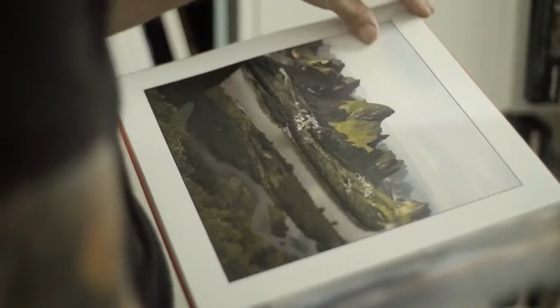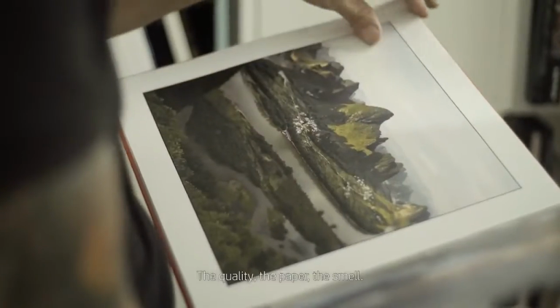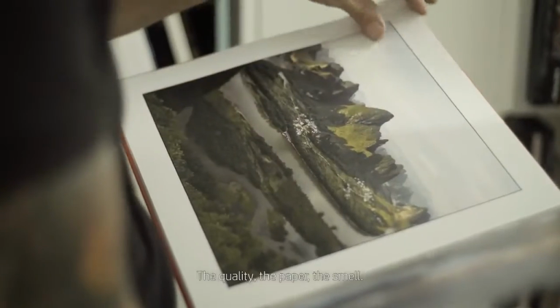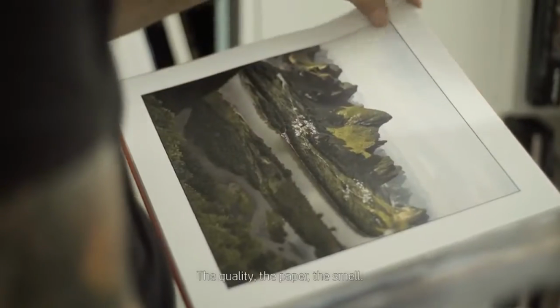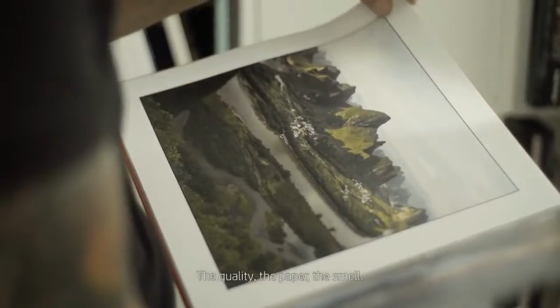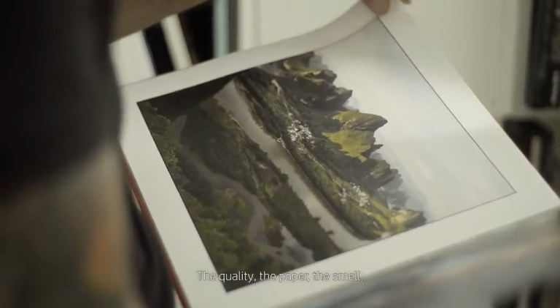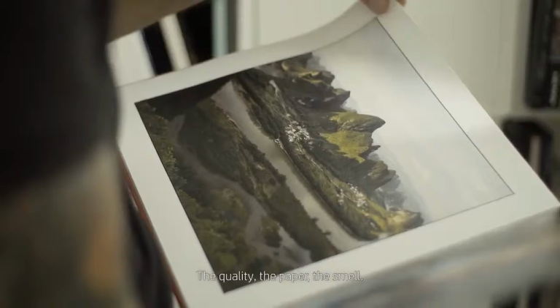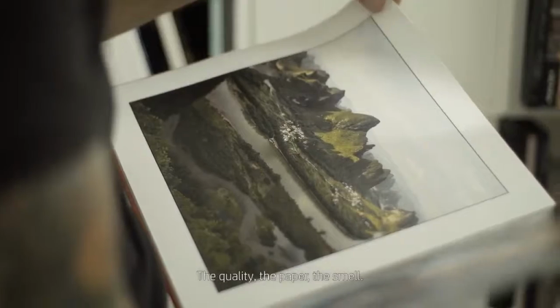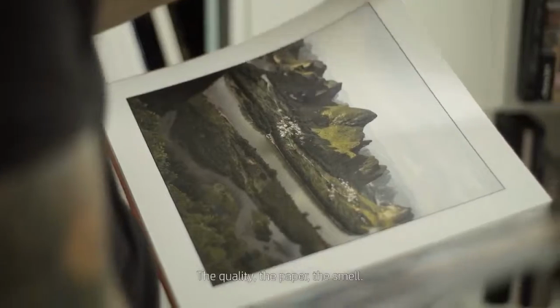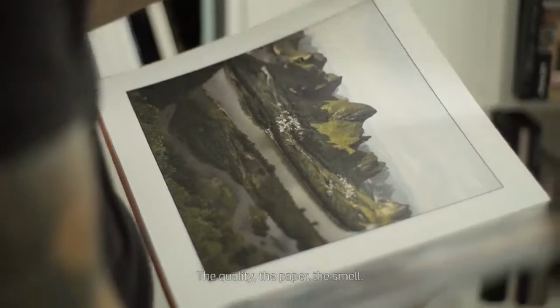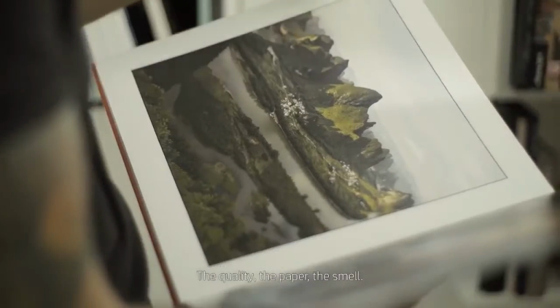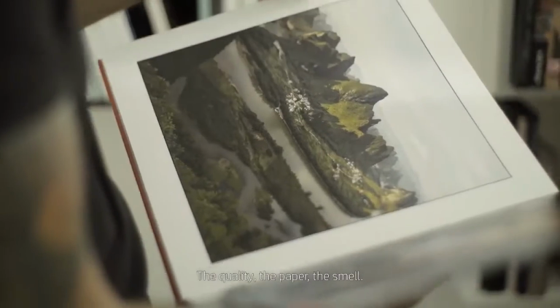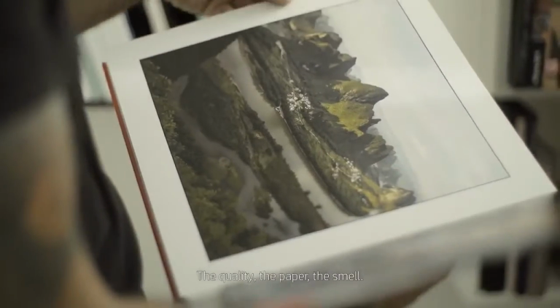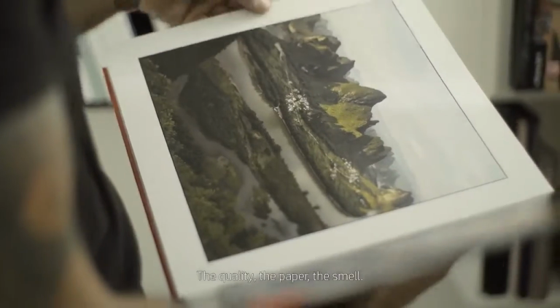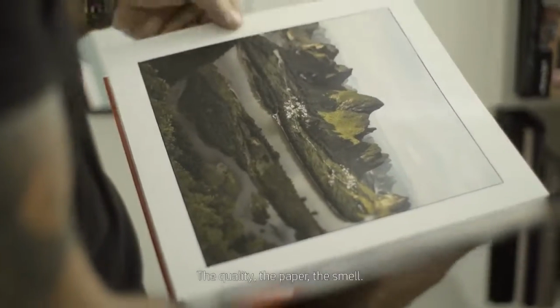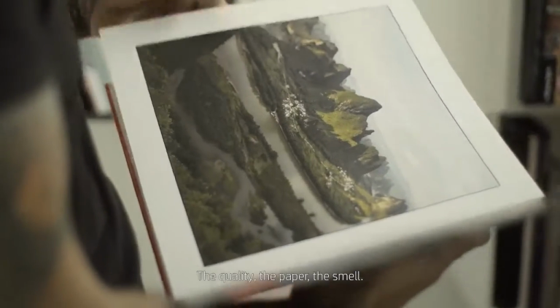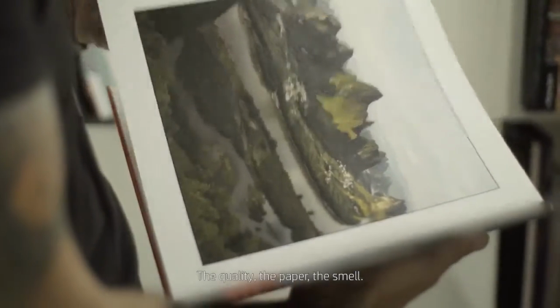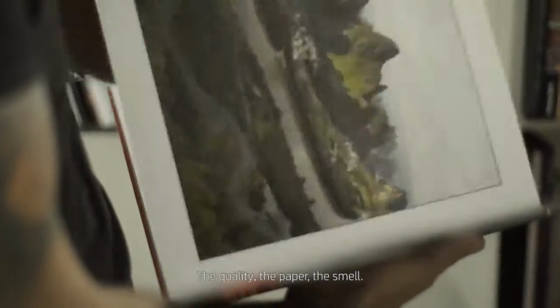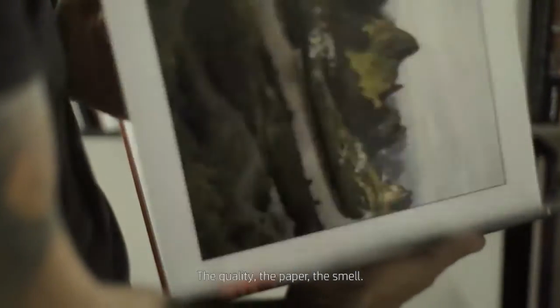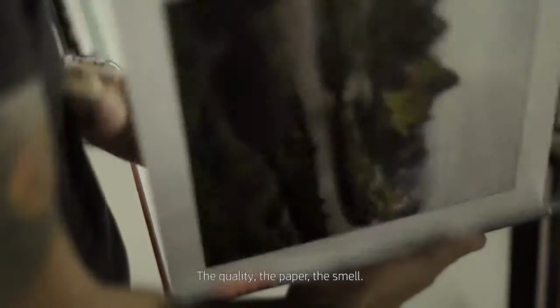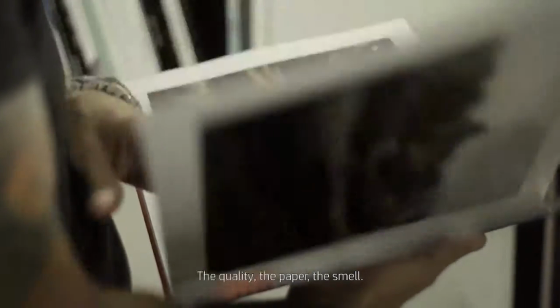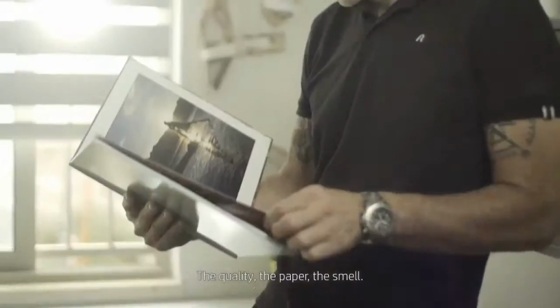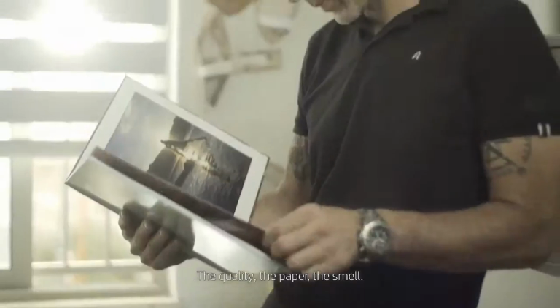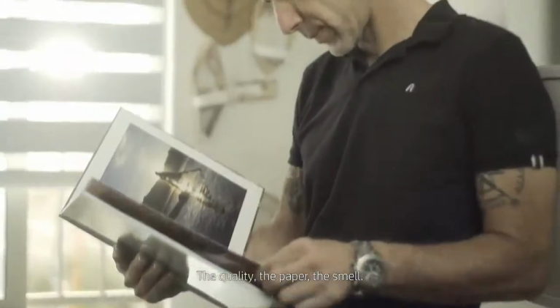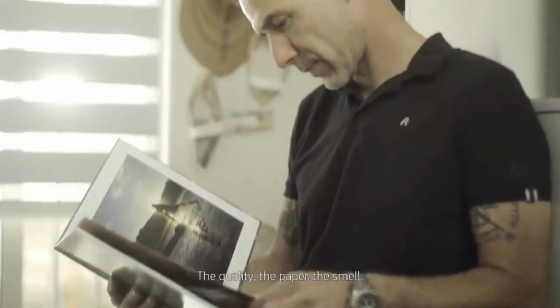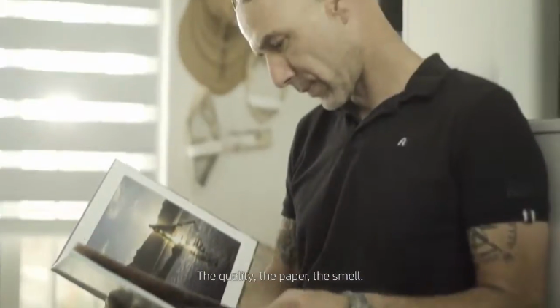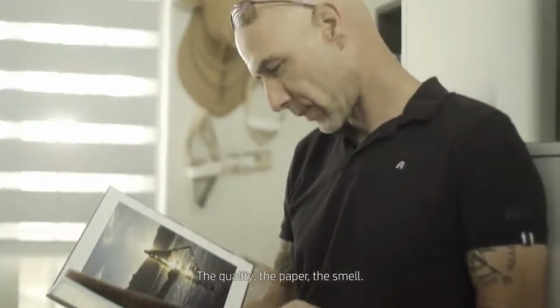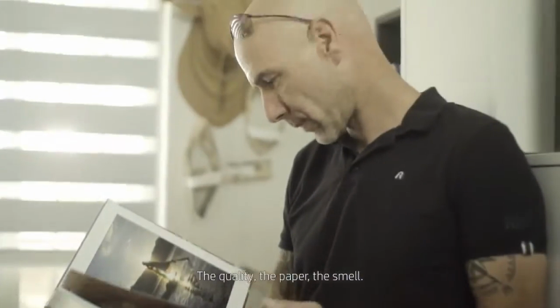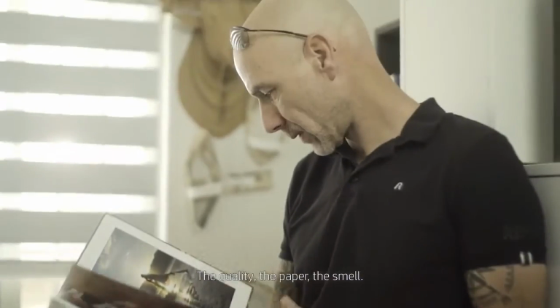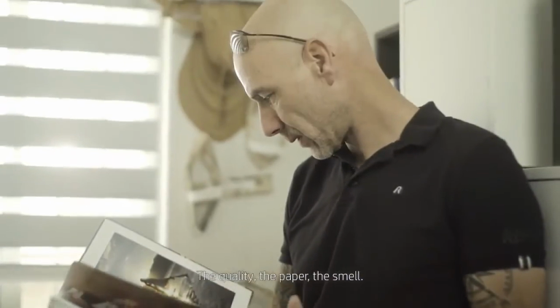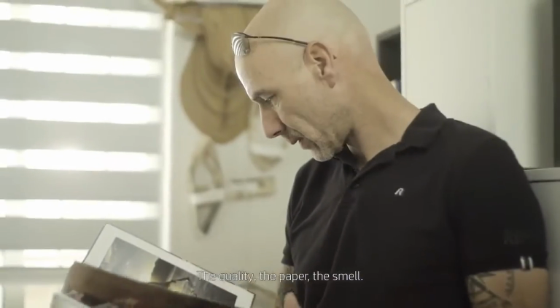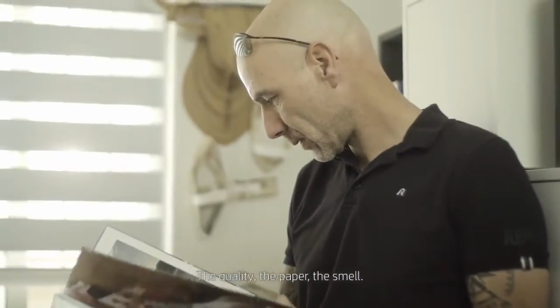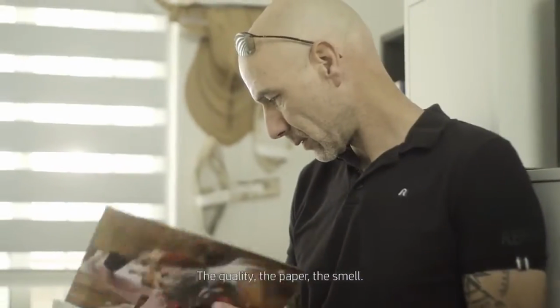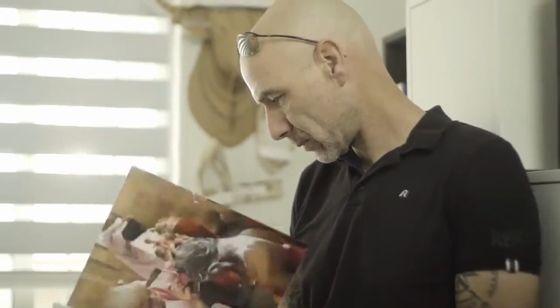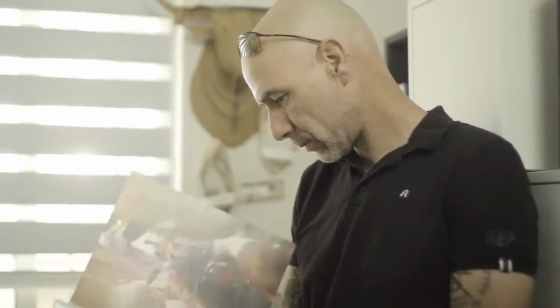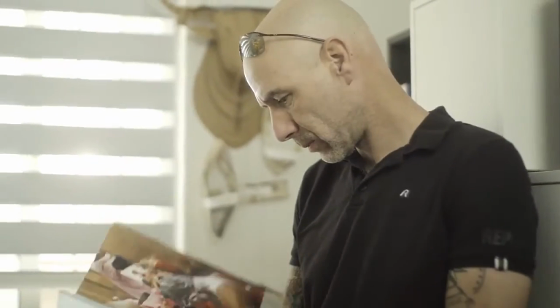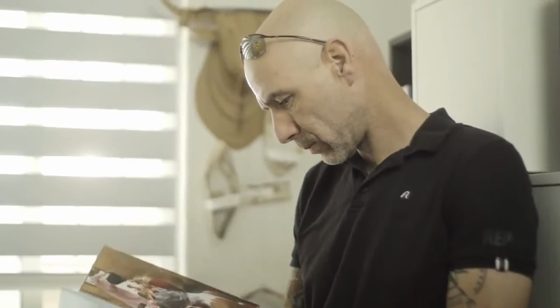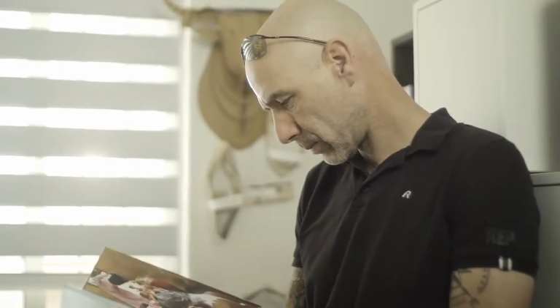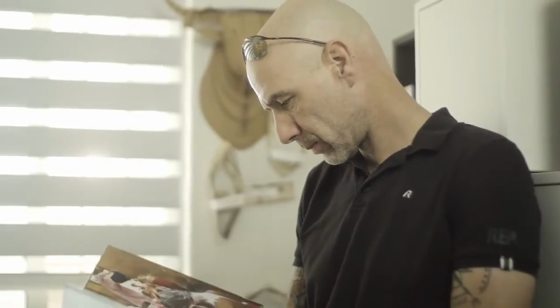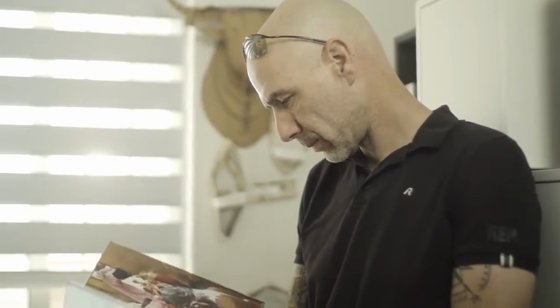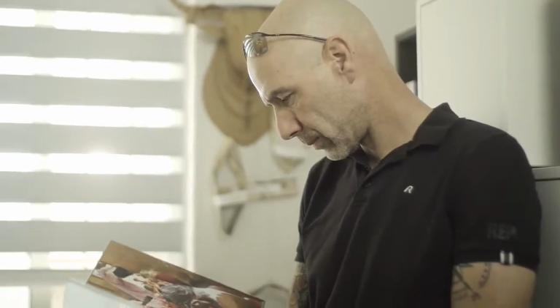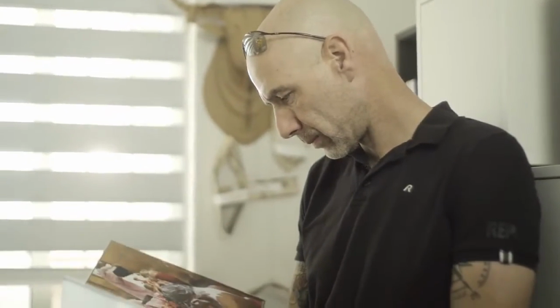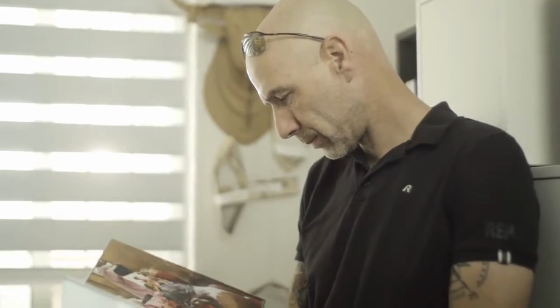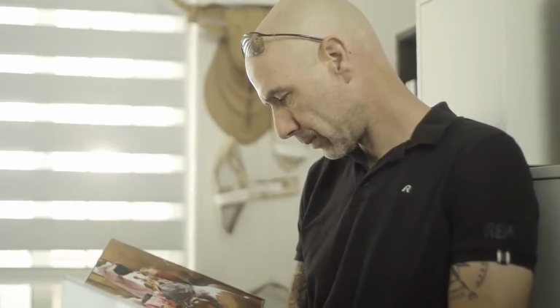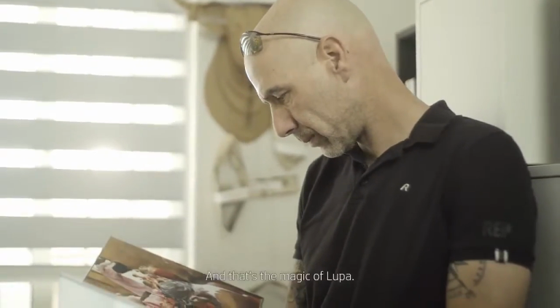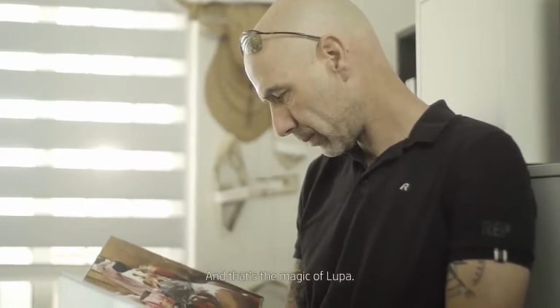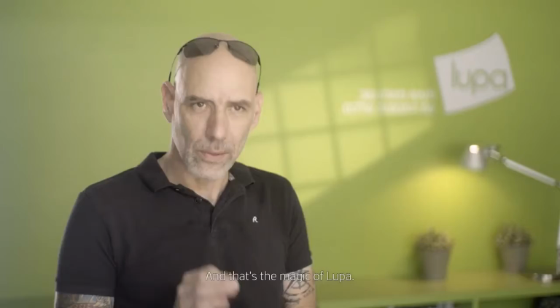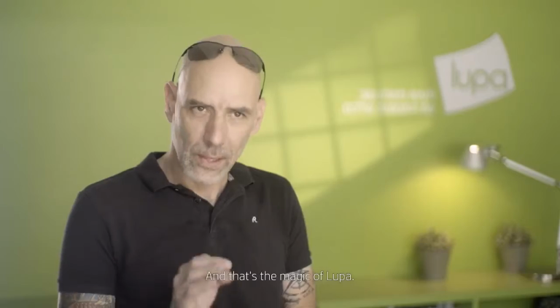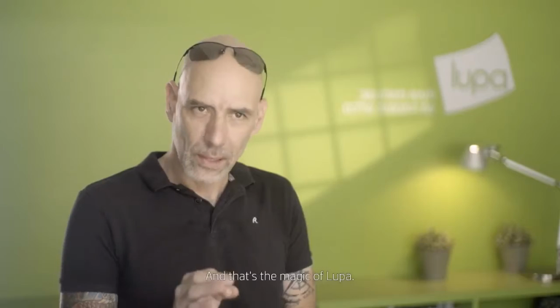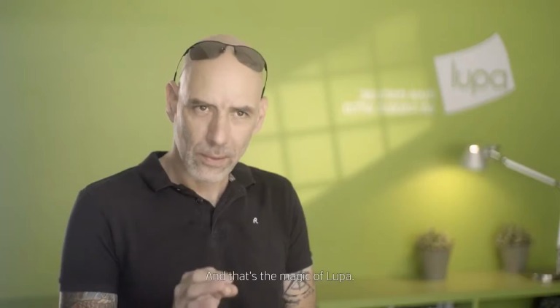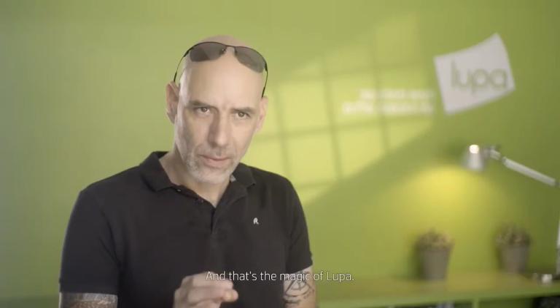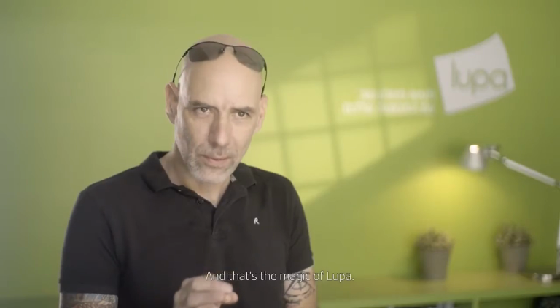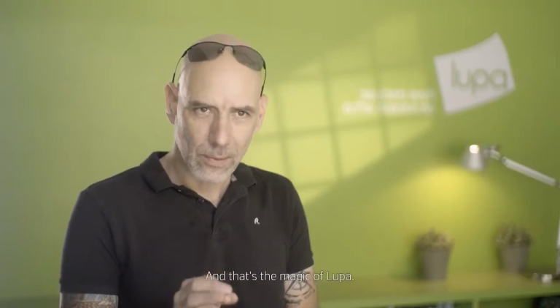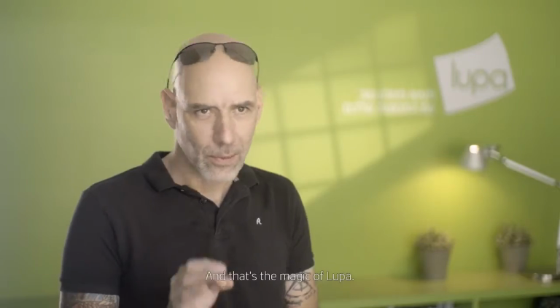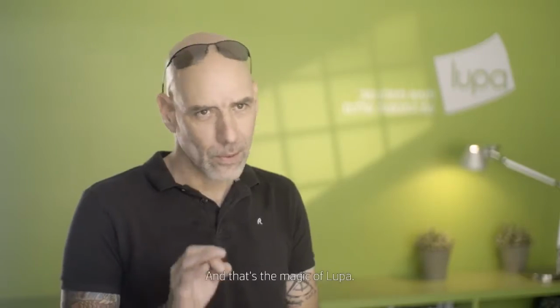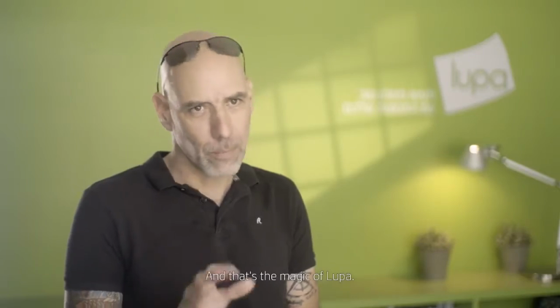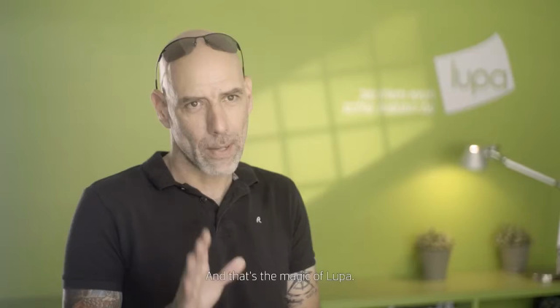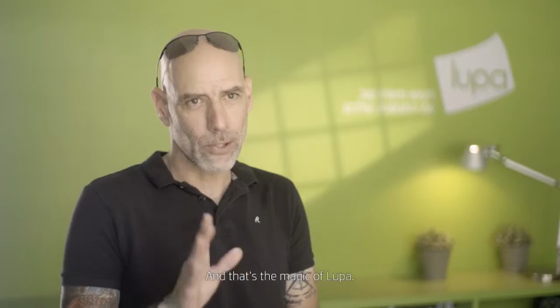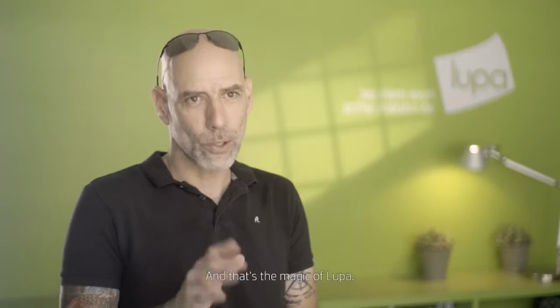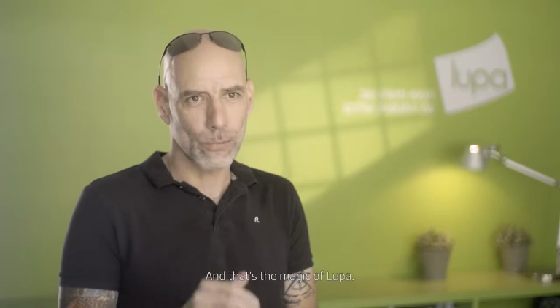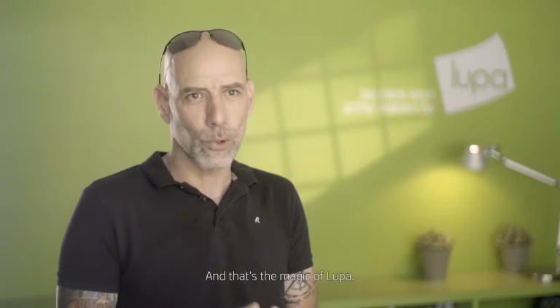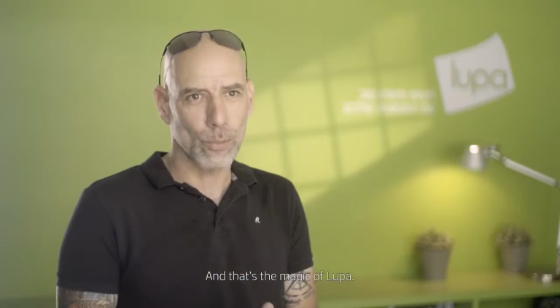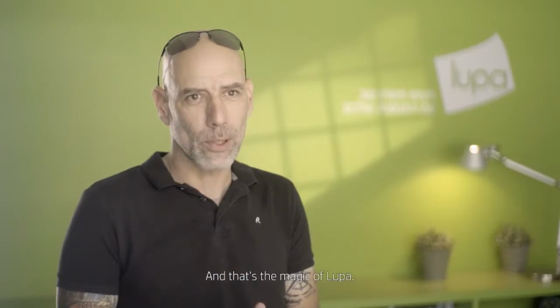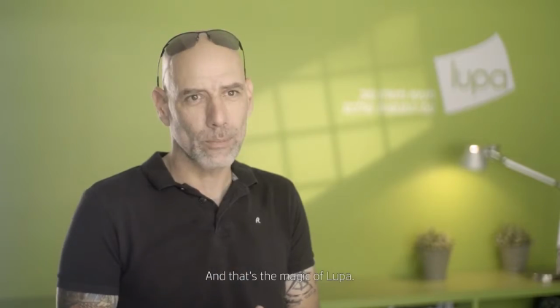The quality, the paper, the smell — and that's the magic of Looper.